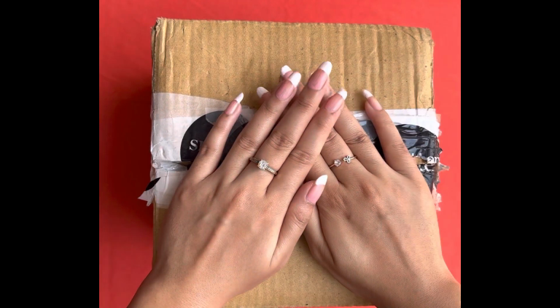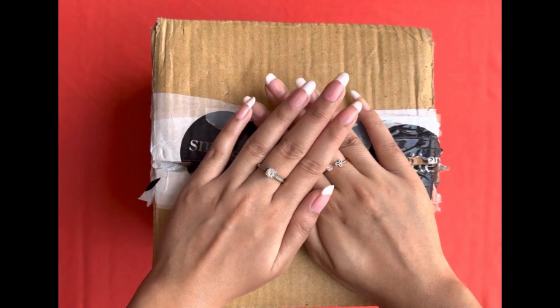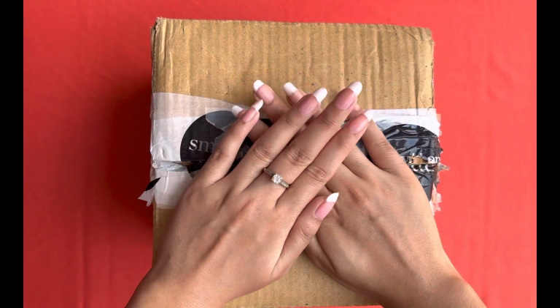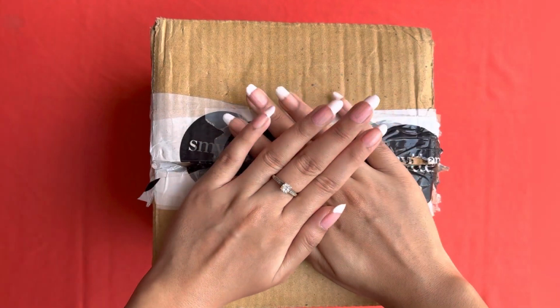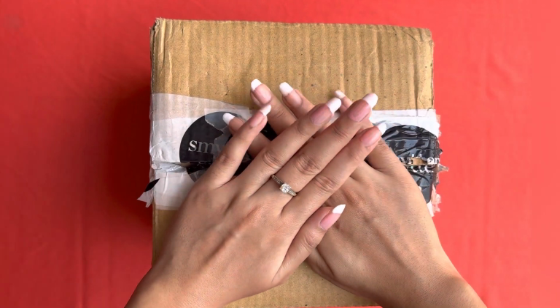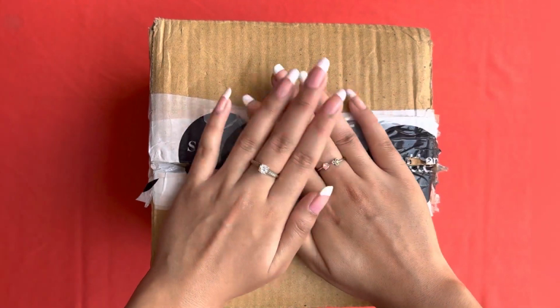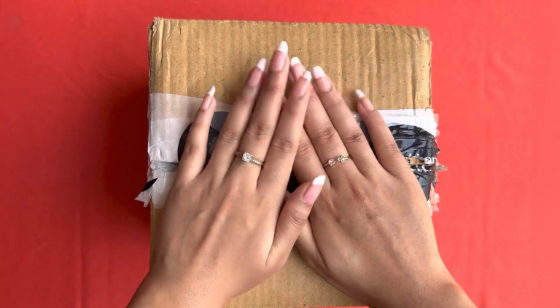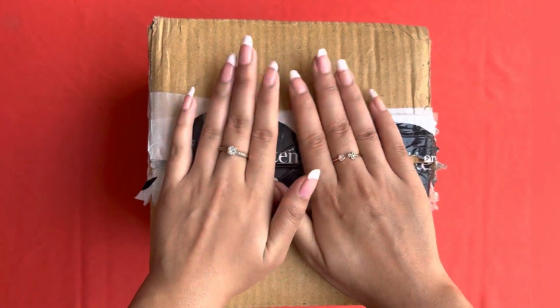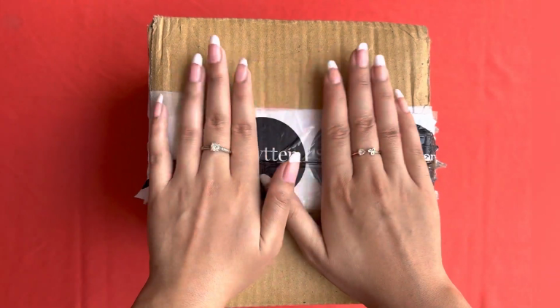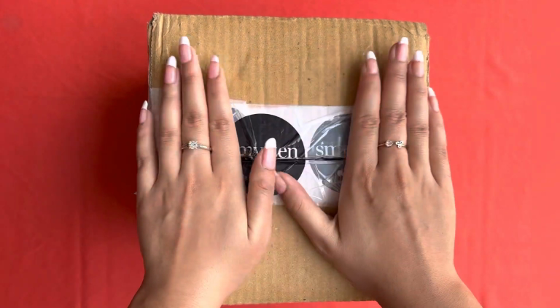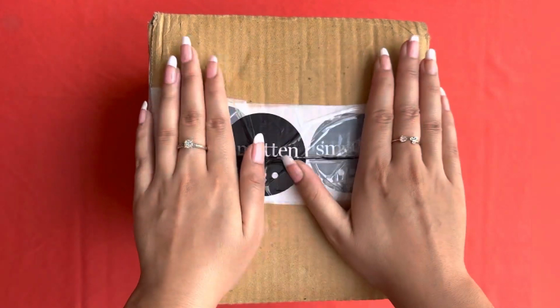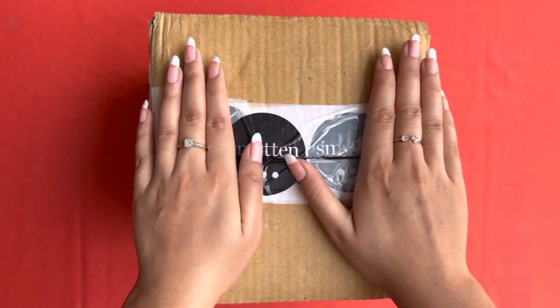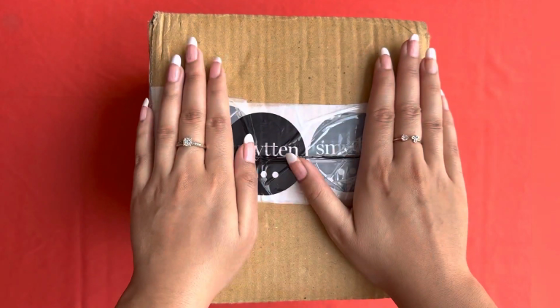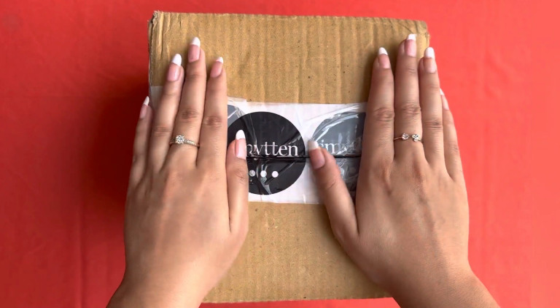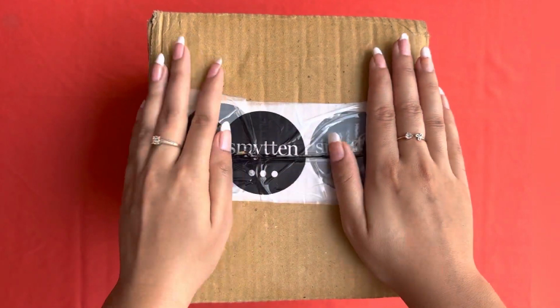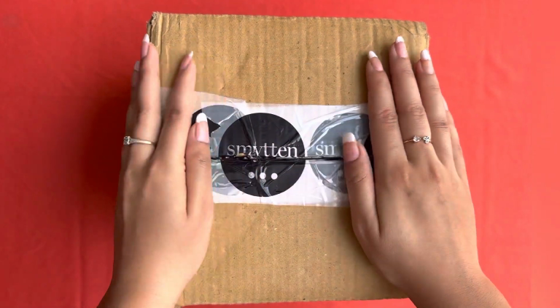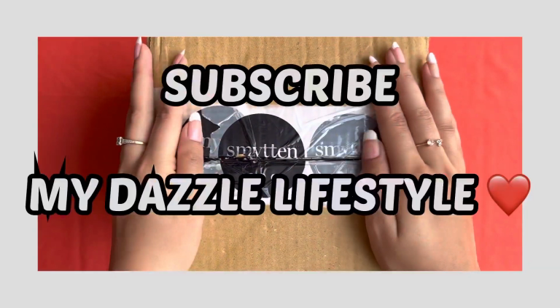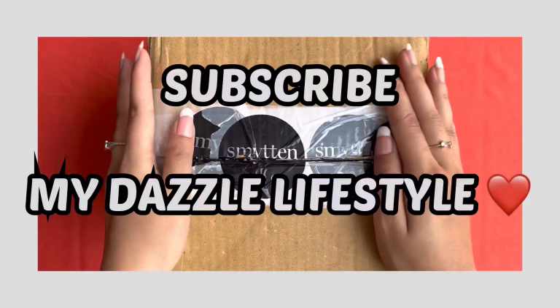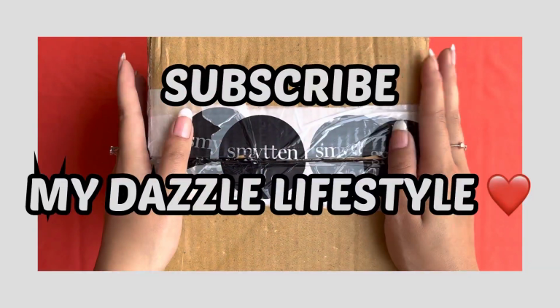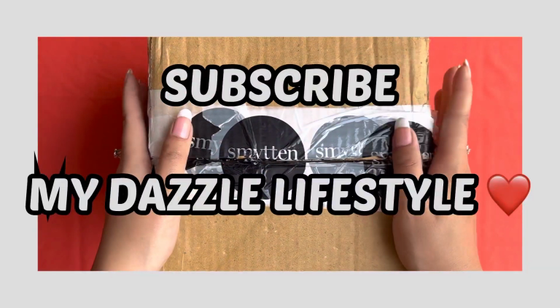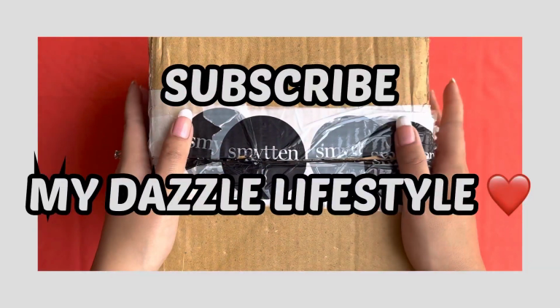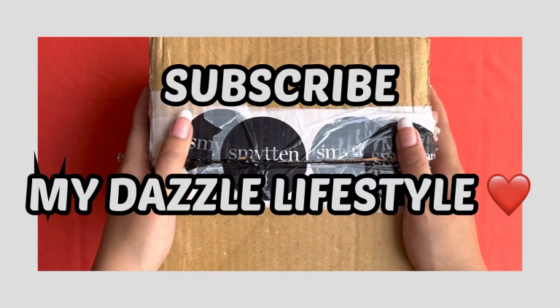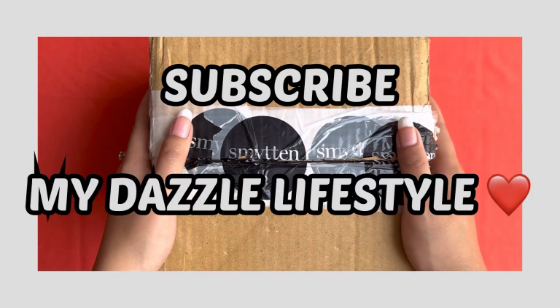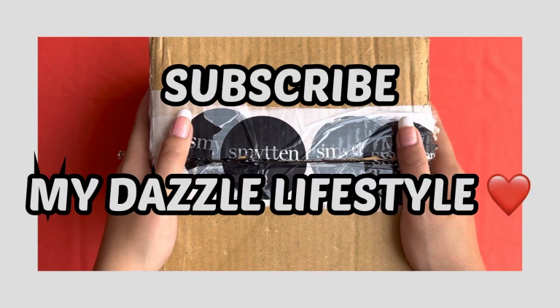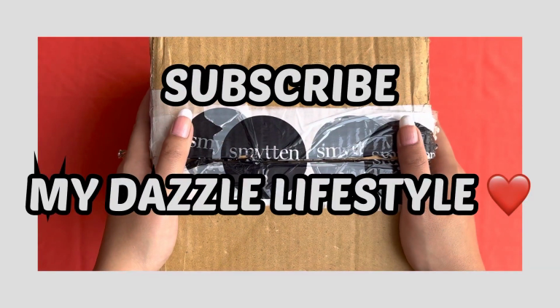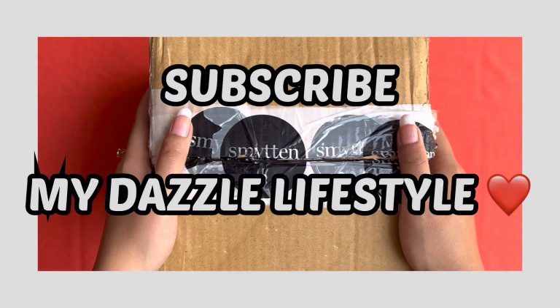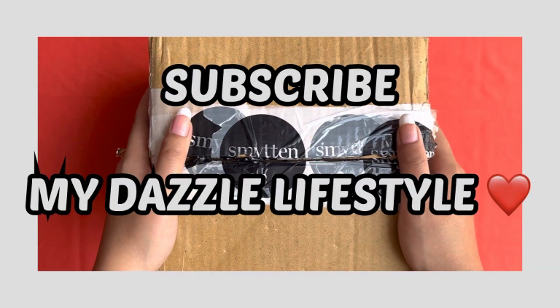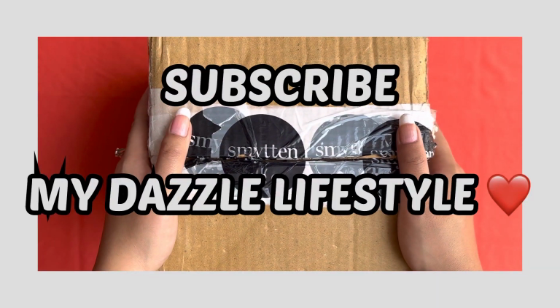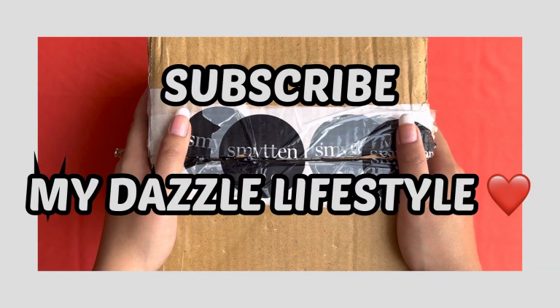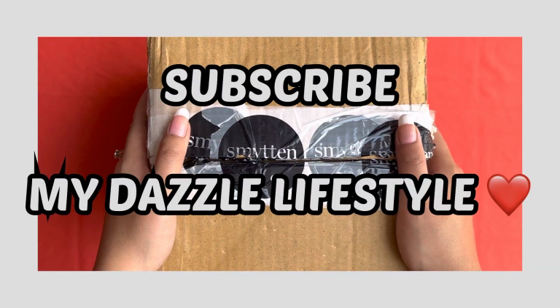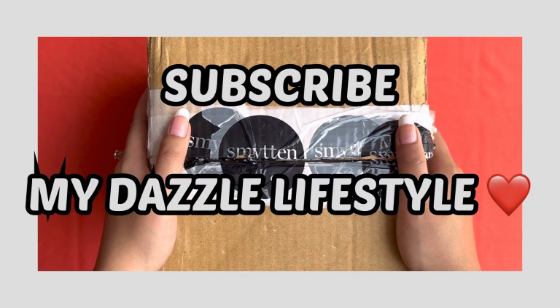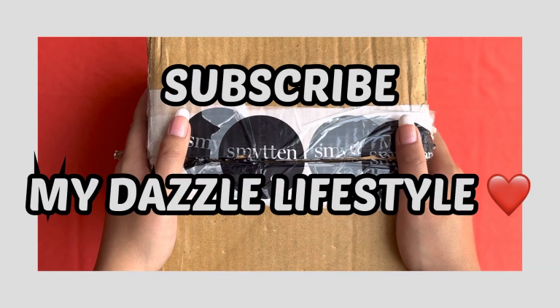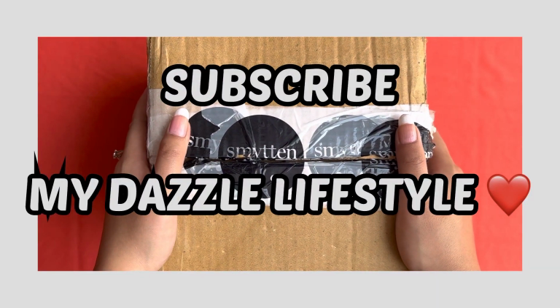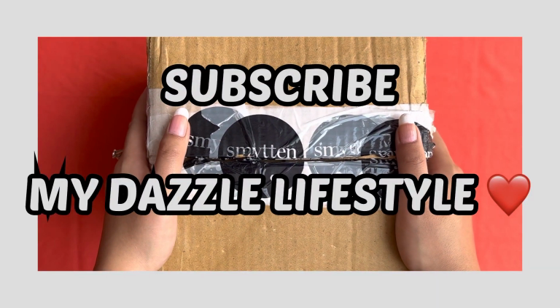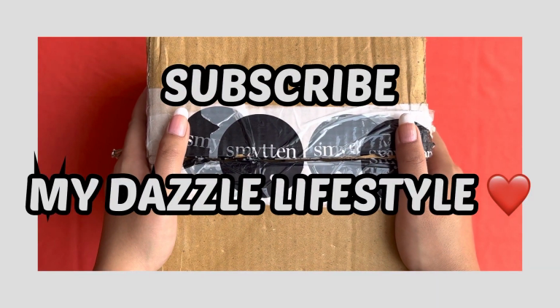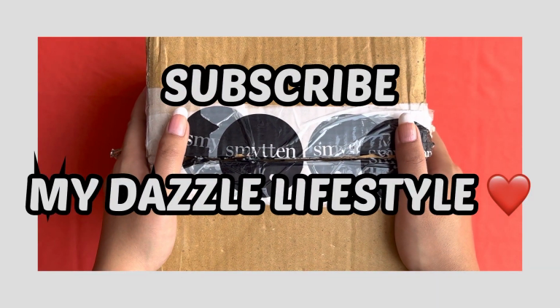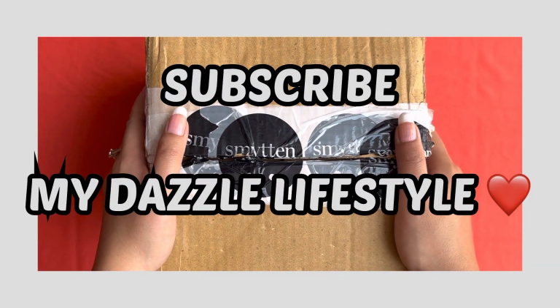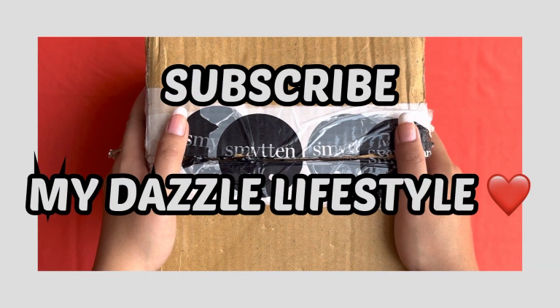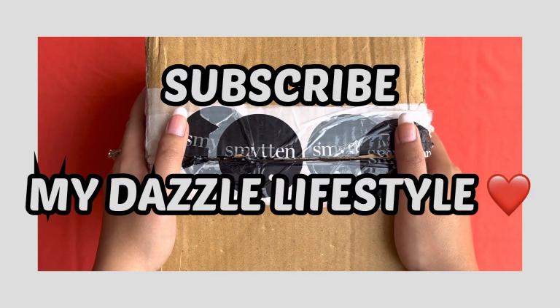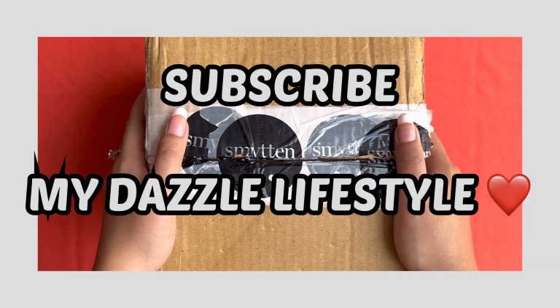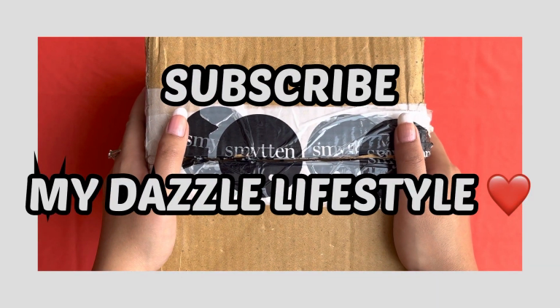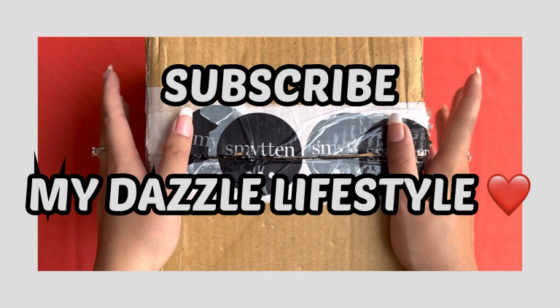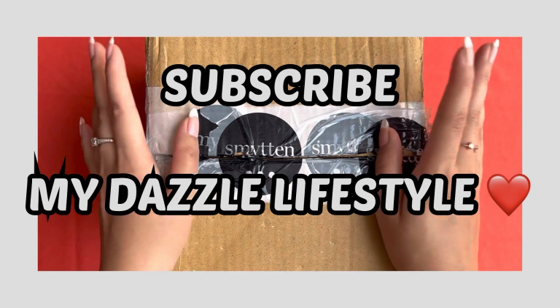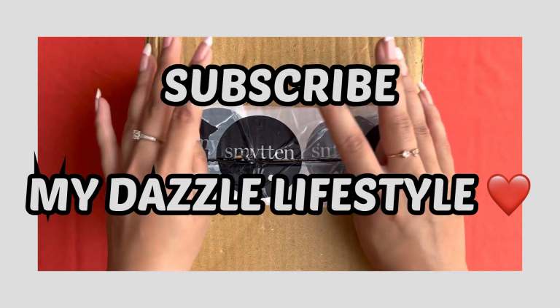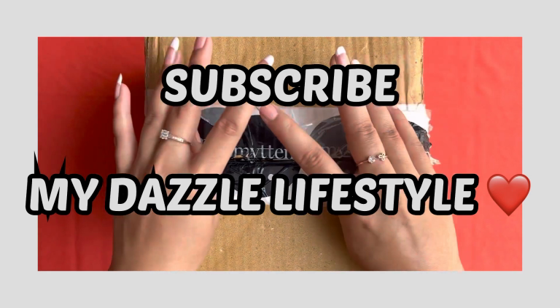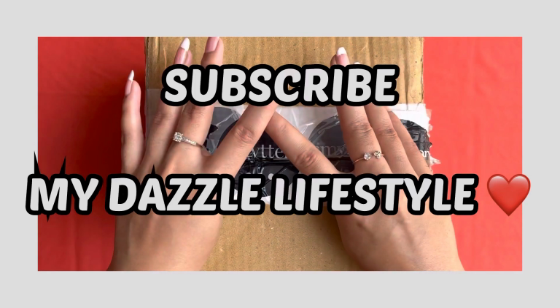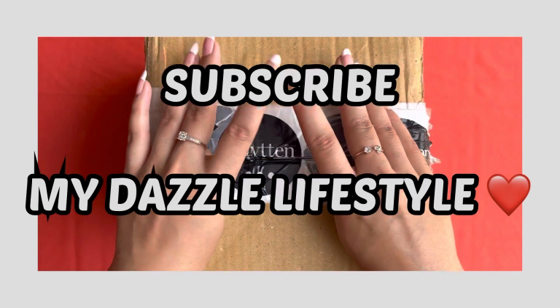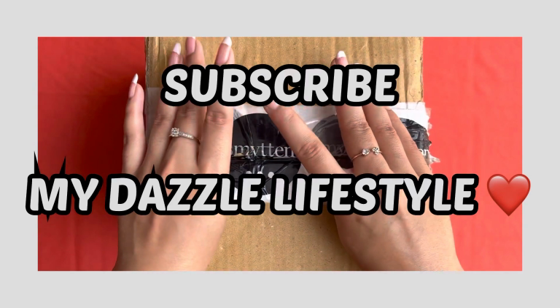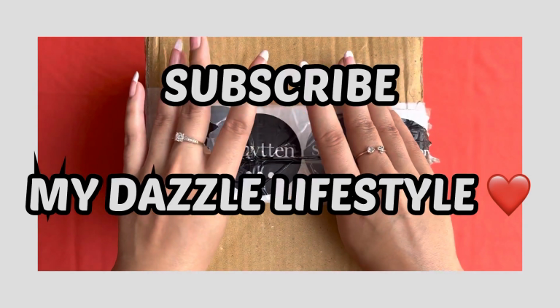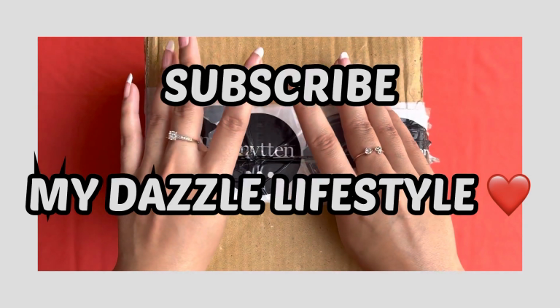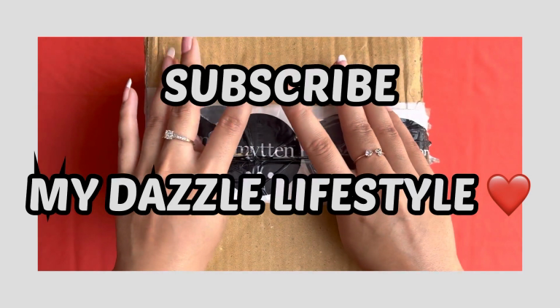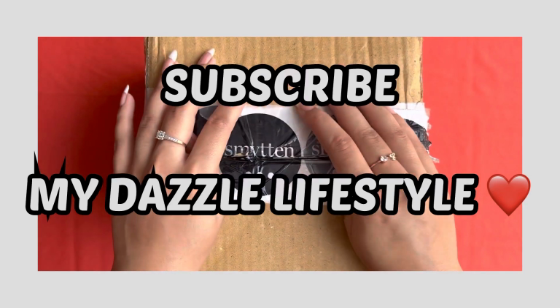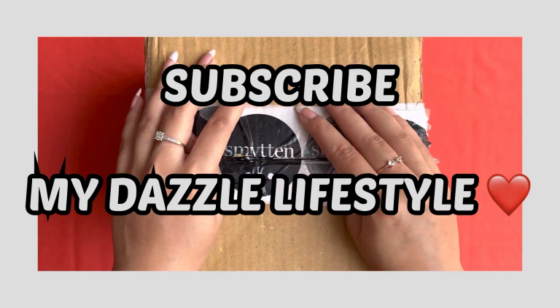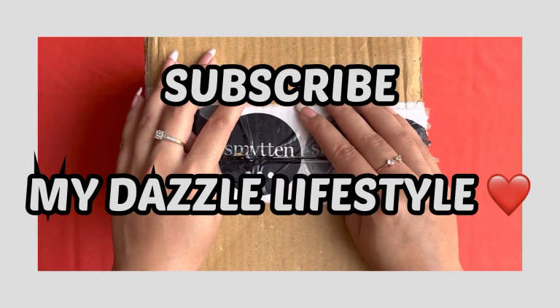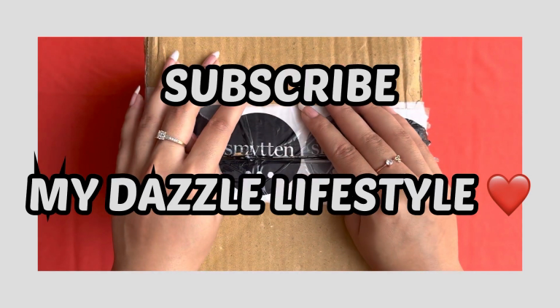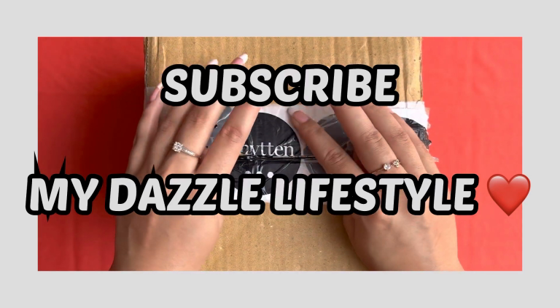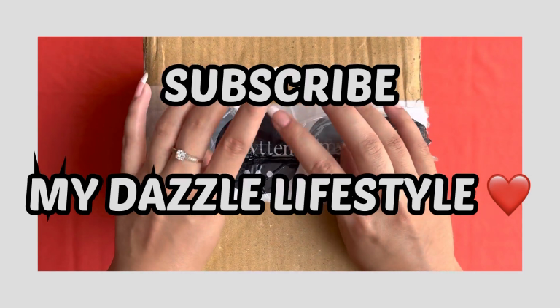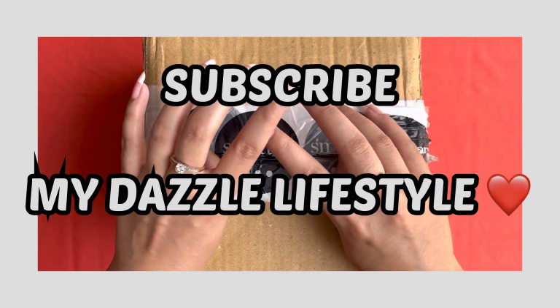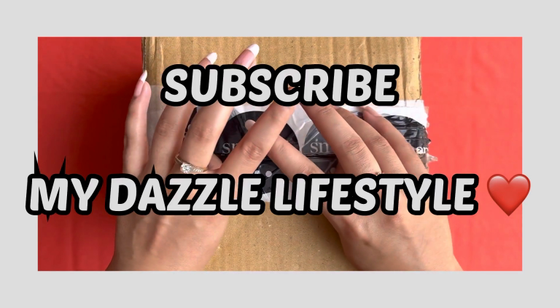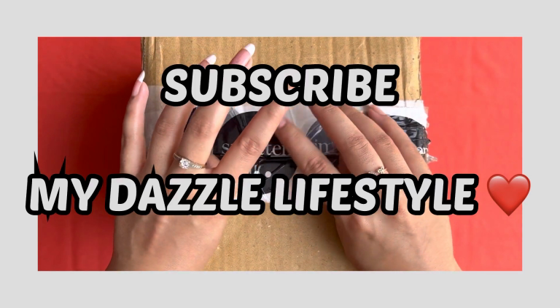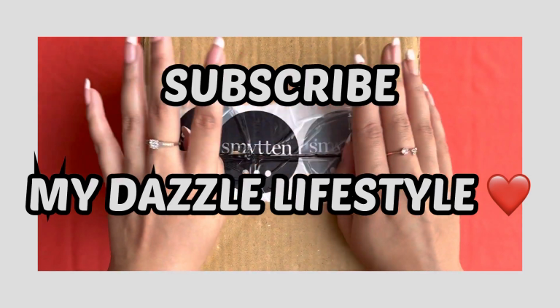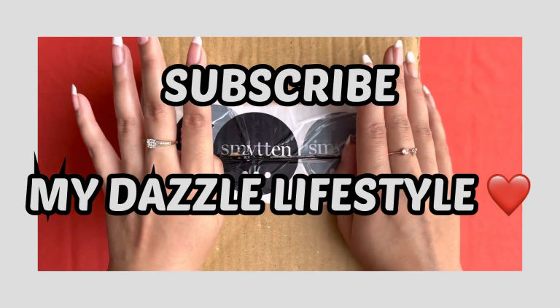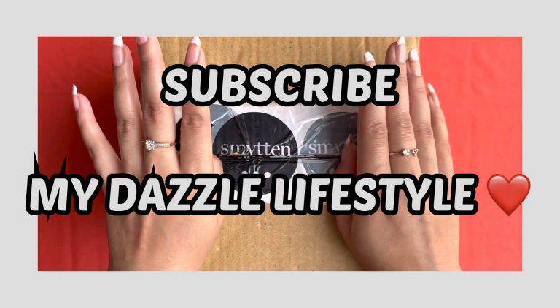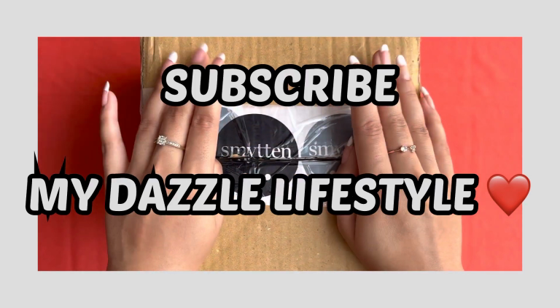Hello everyone, welcome or welcome back. If you are new here, please take out a moment and do subscribe to my channel. It will really, really mean a lot to me.